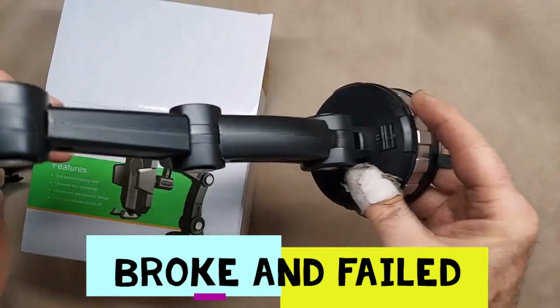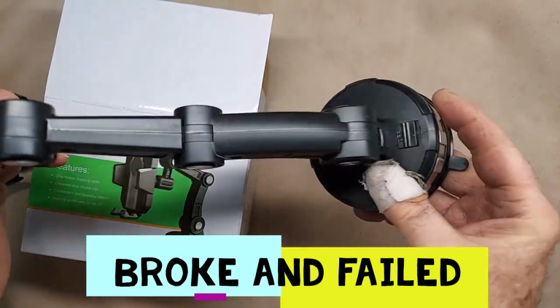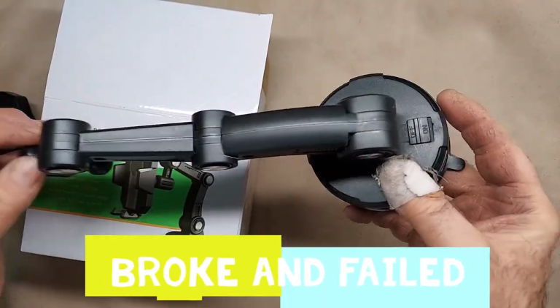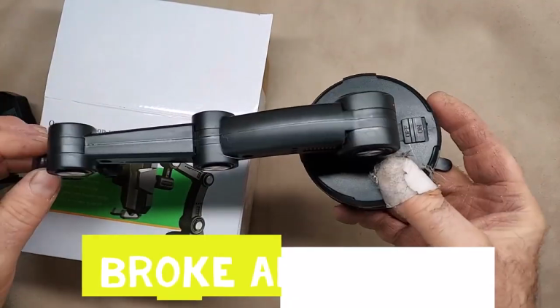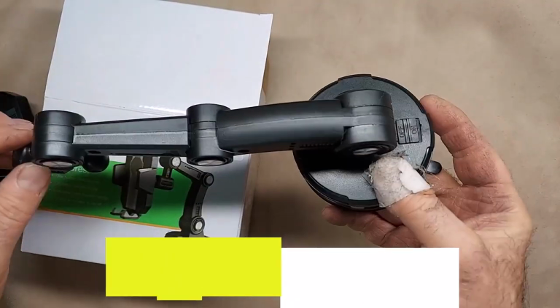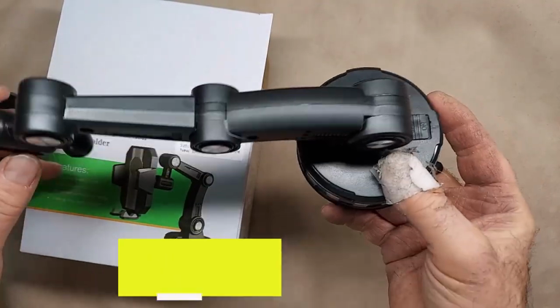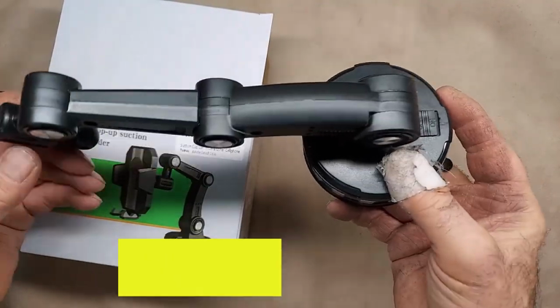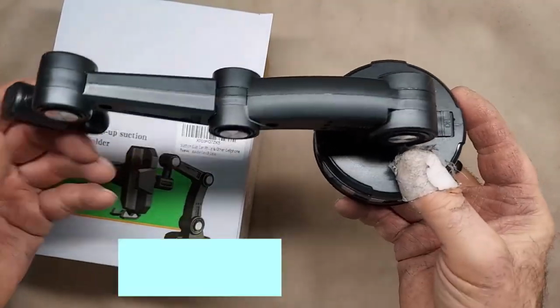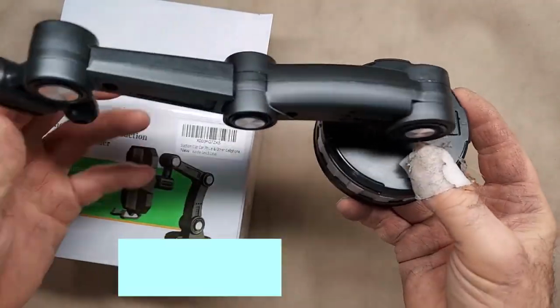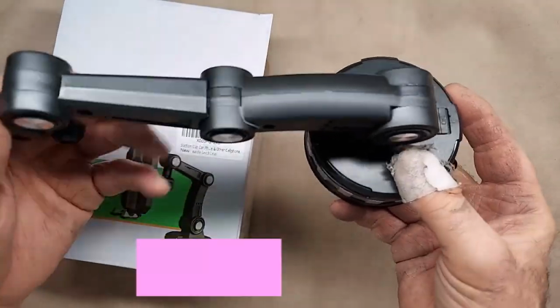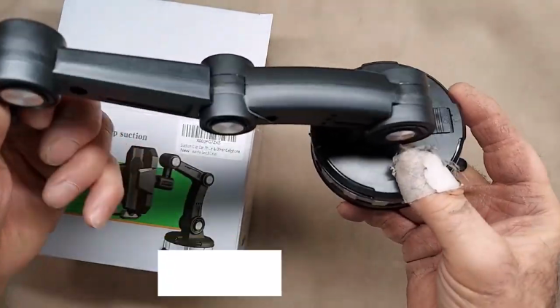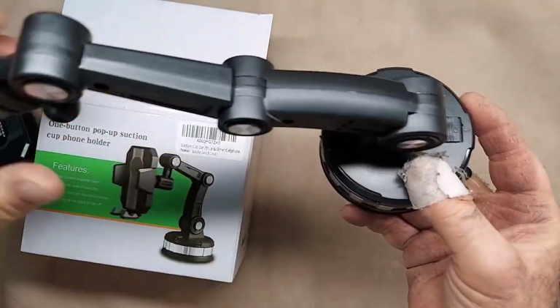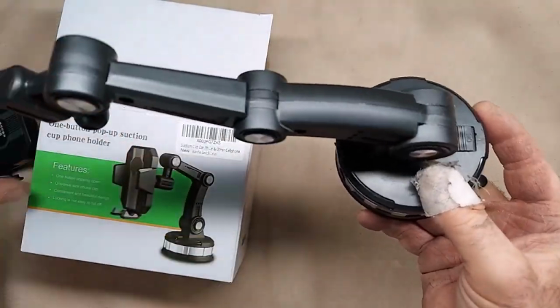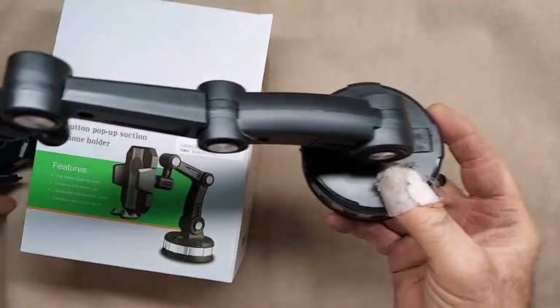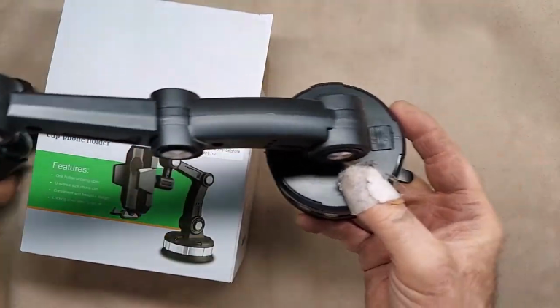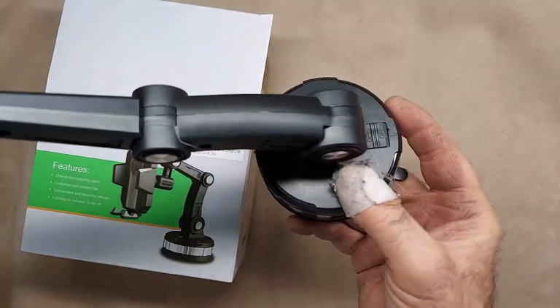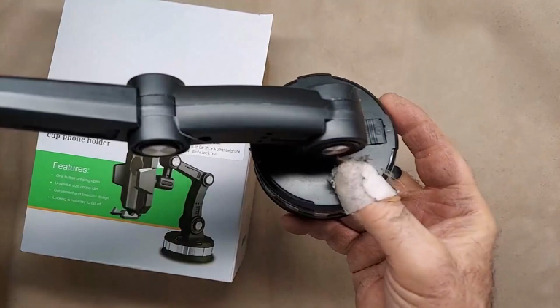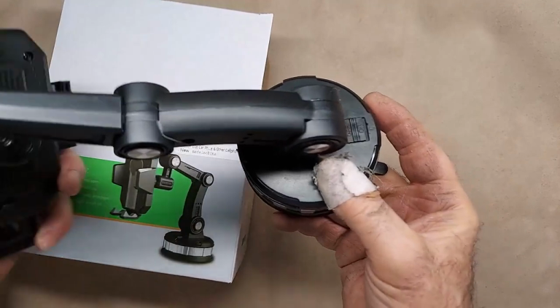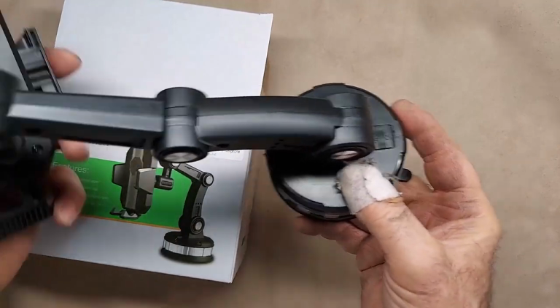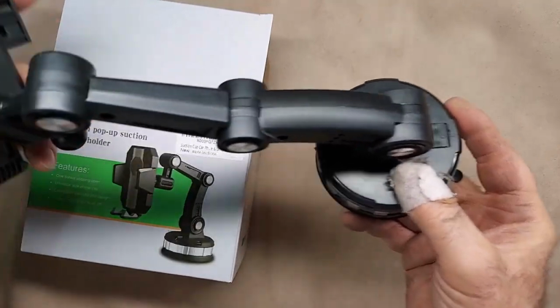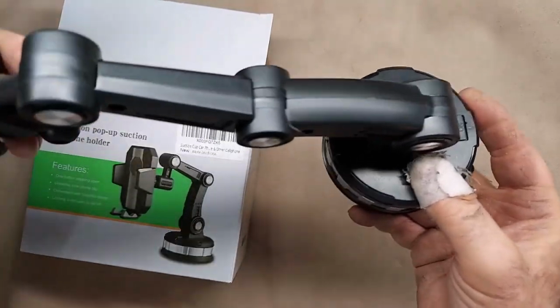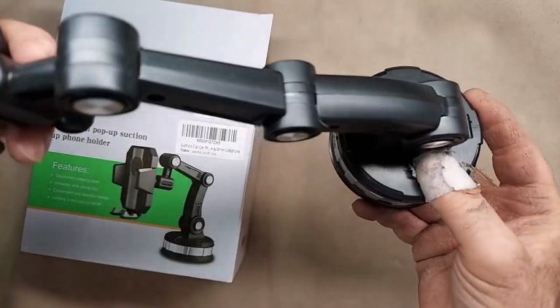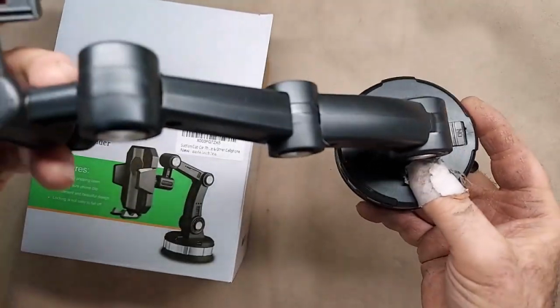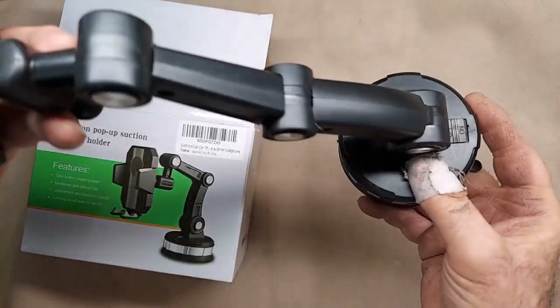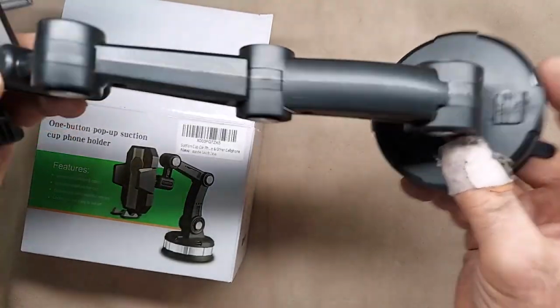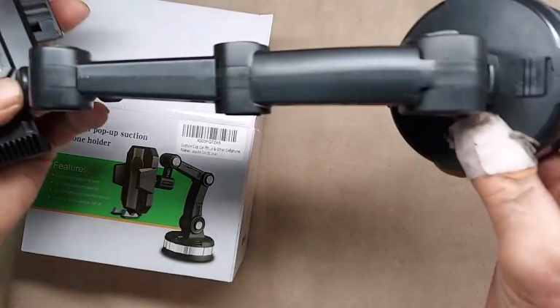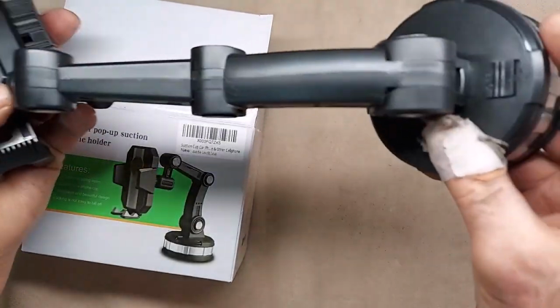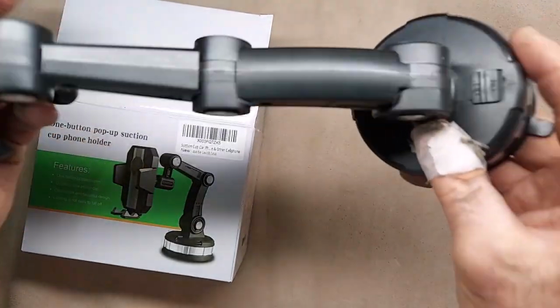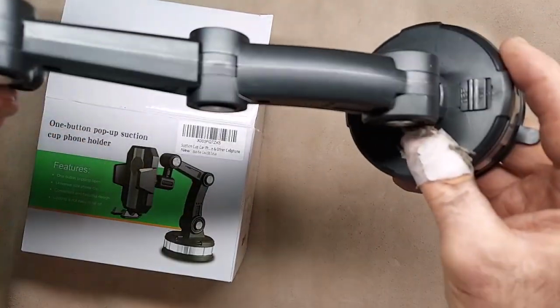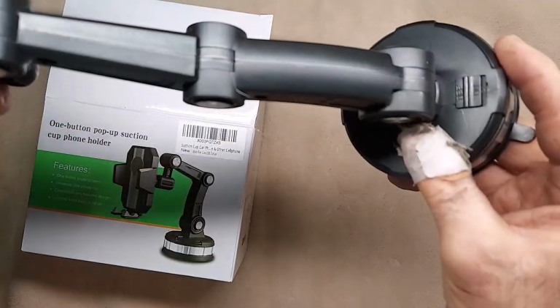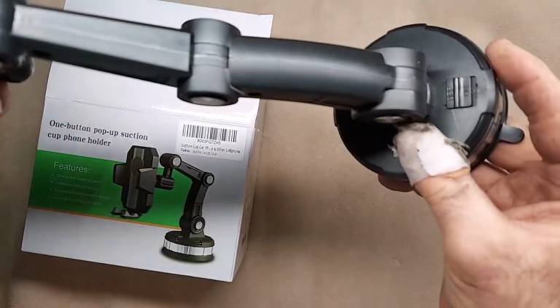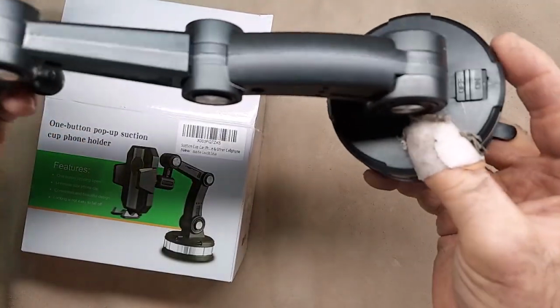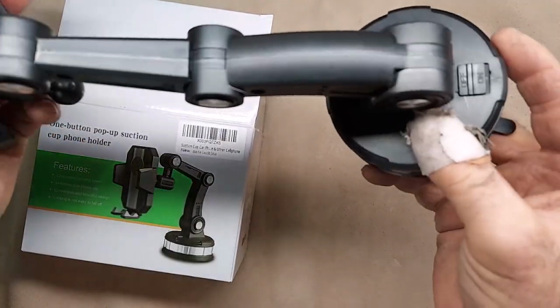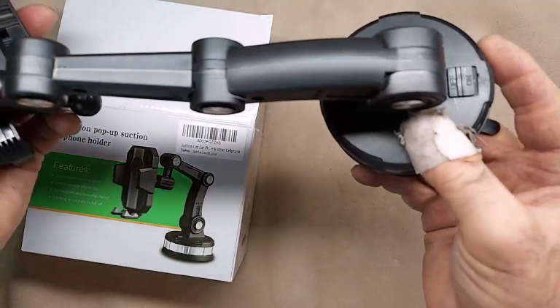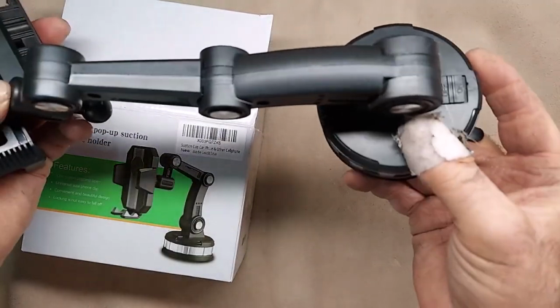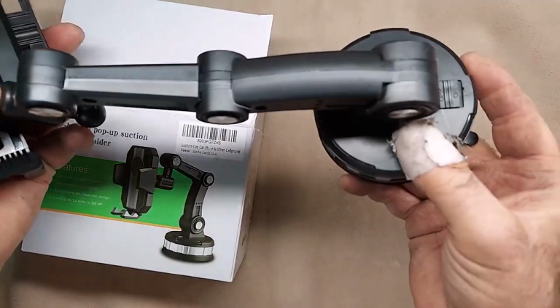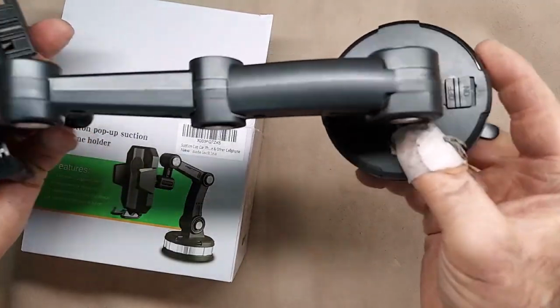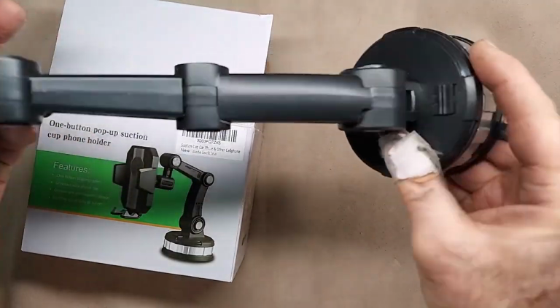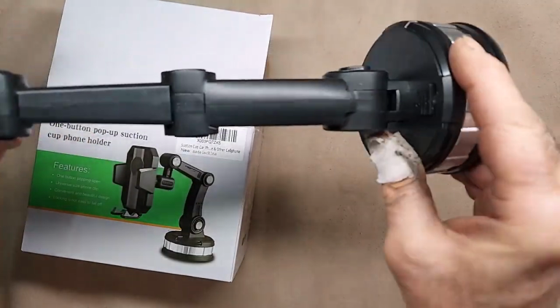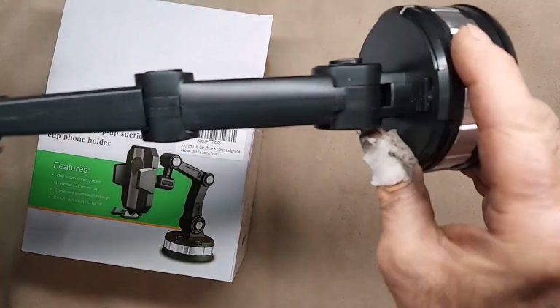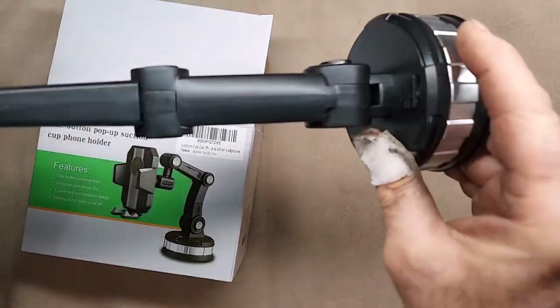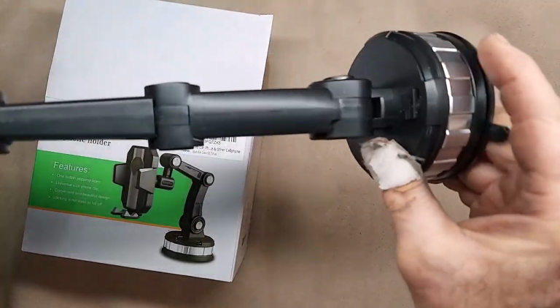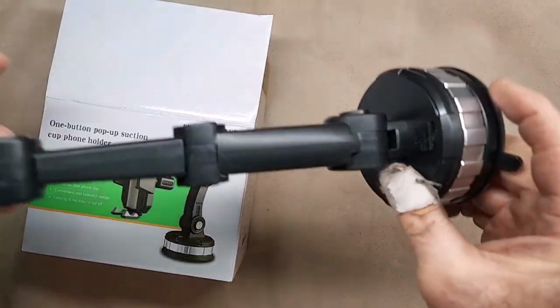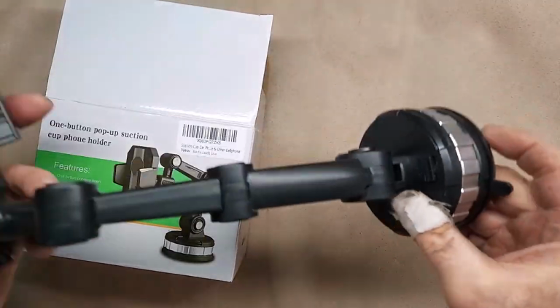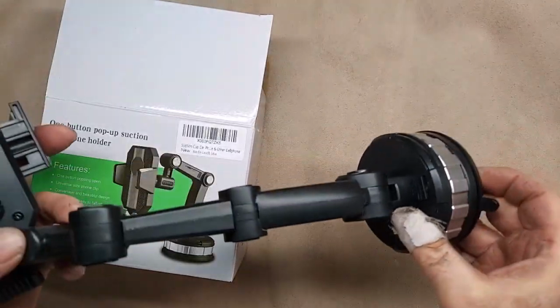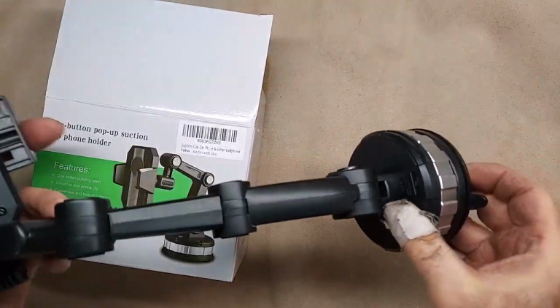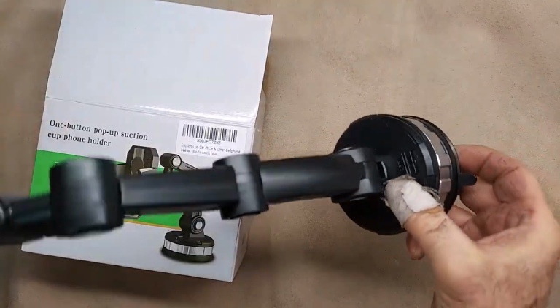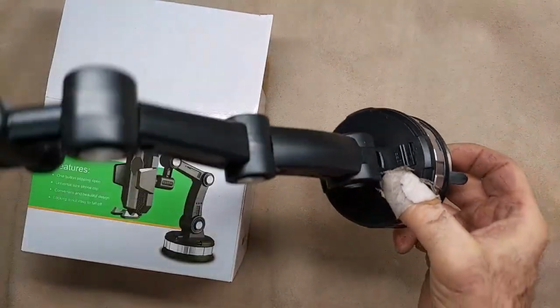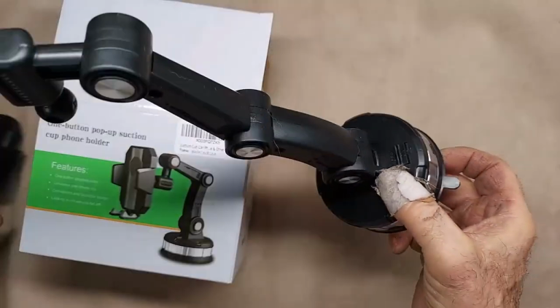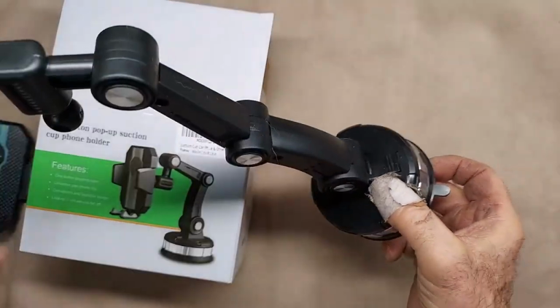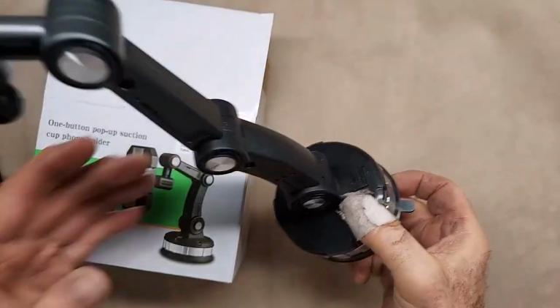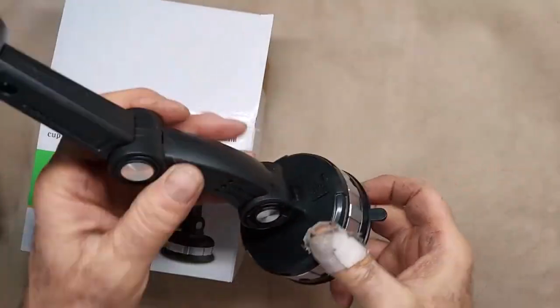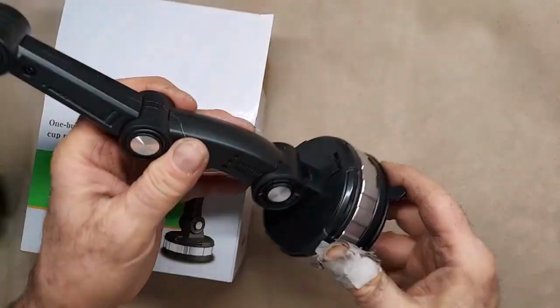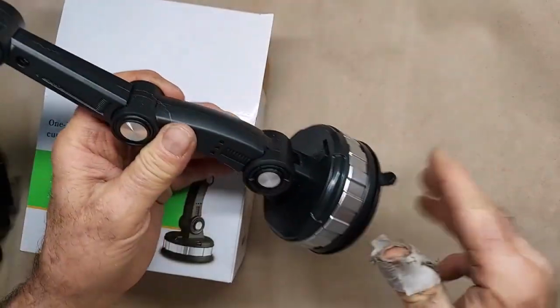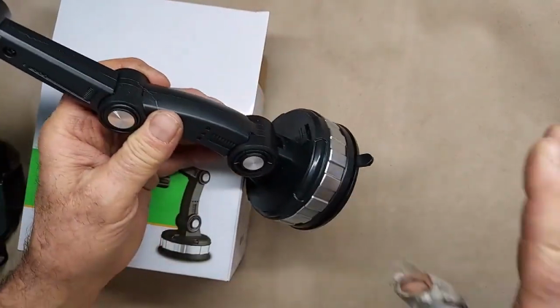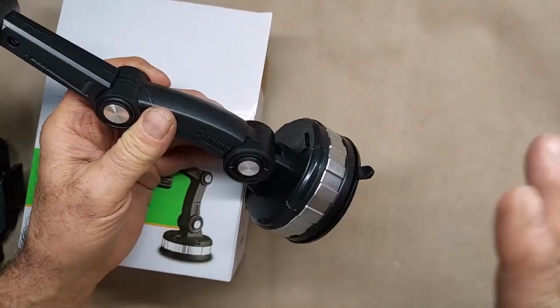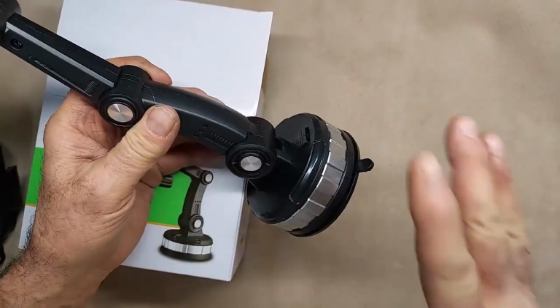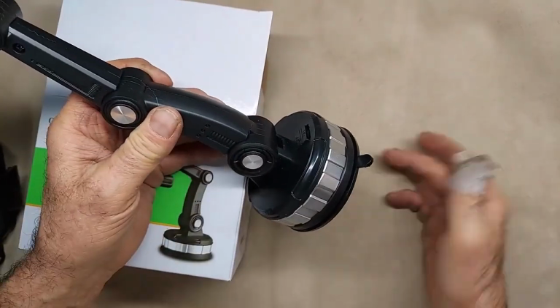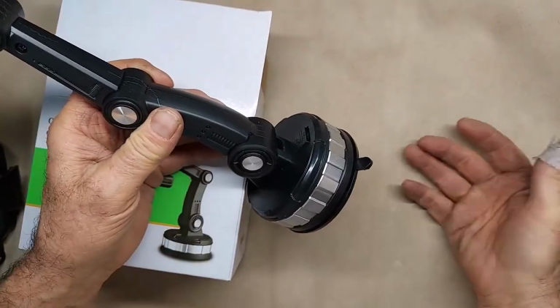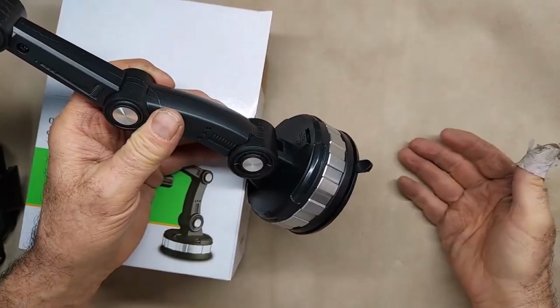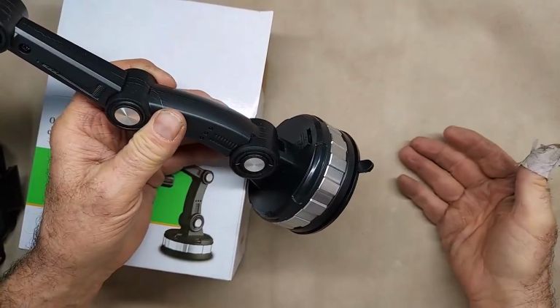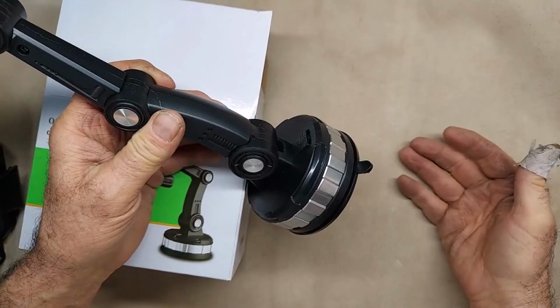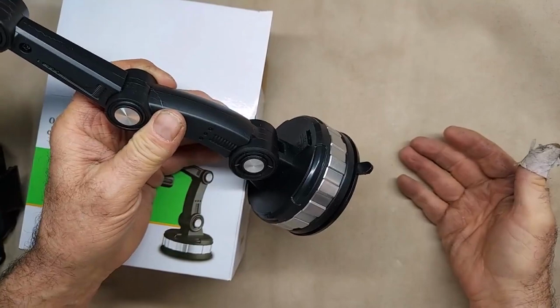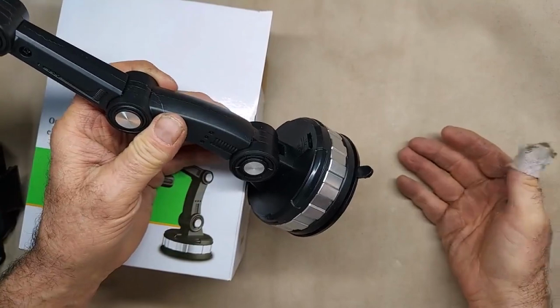but with your phone on there, it's going to vibrate. It's not going to hold it. So it broke almost immediately.